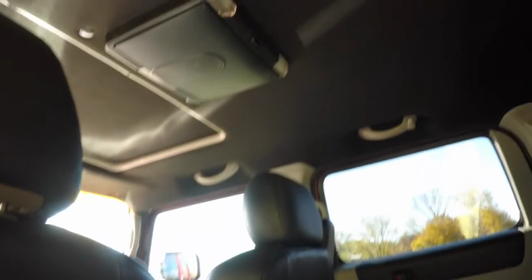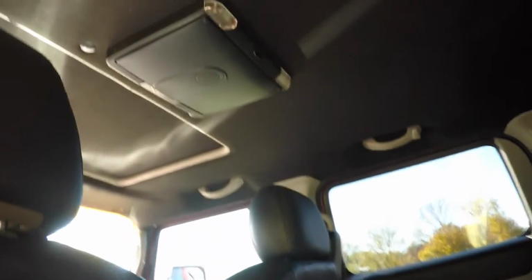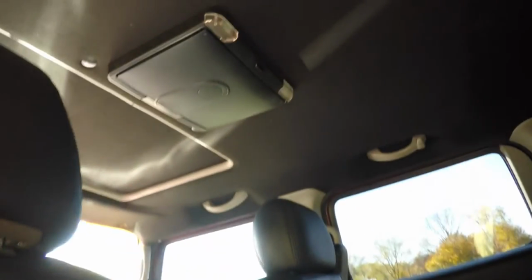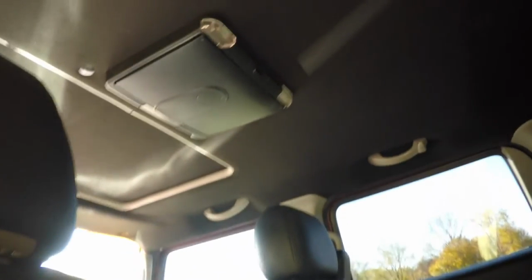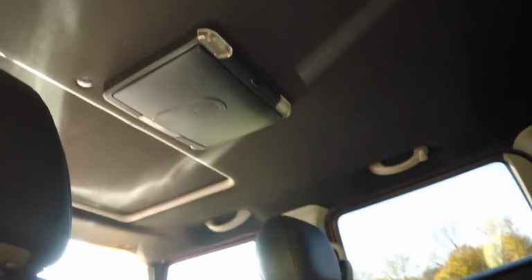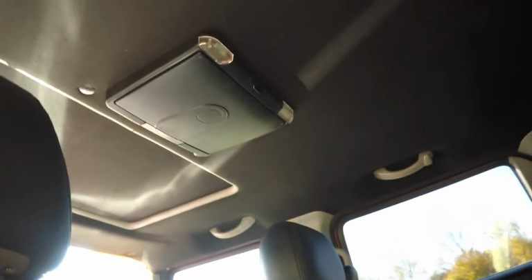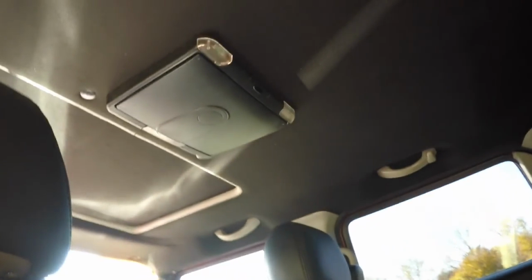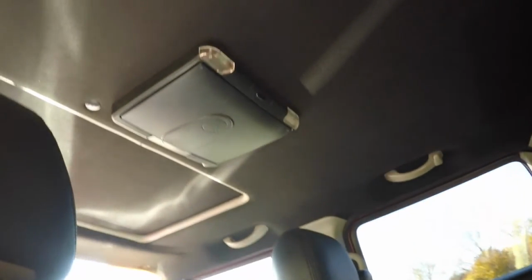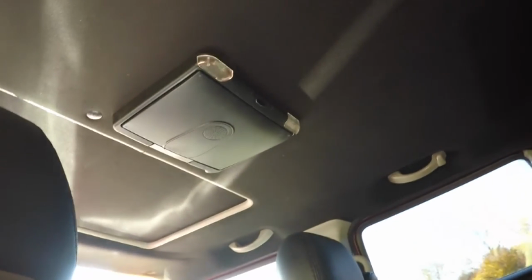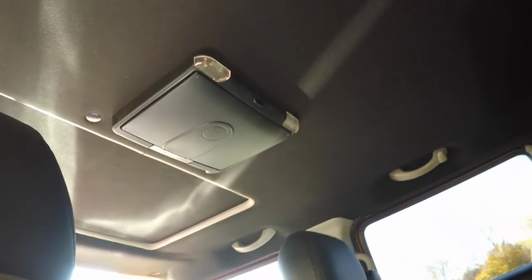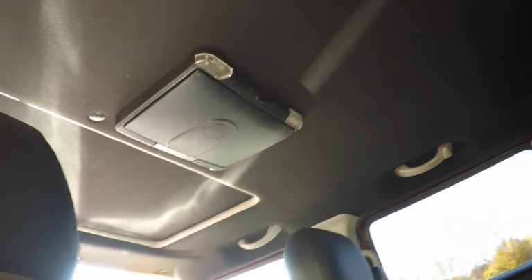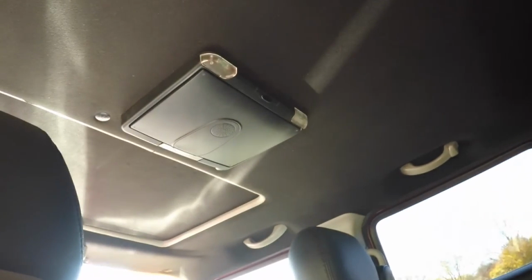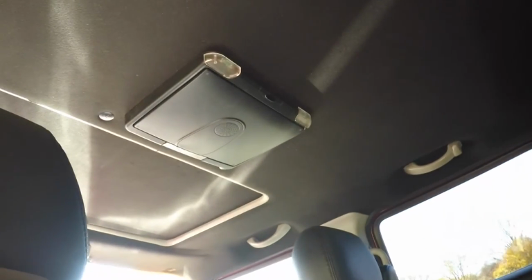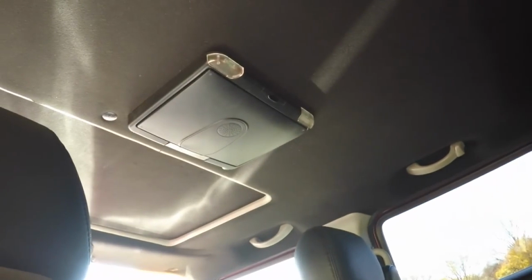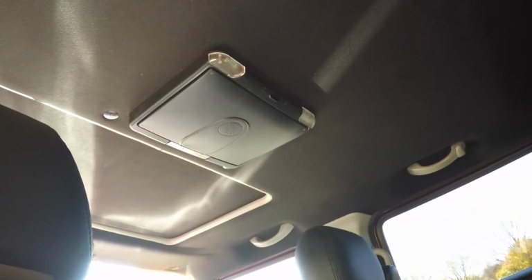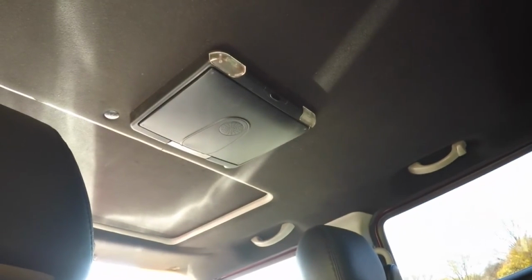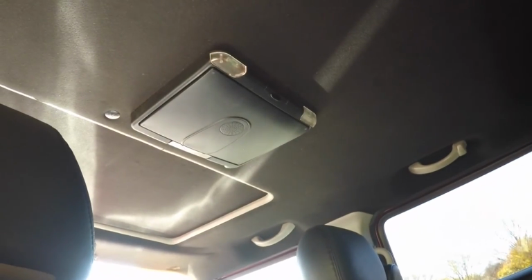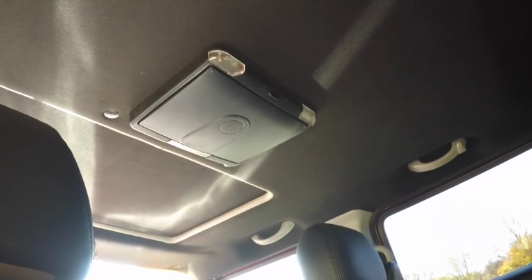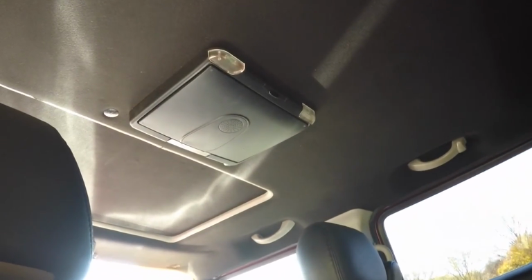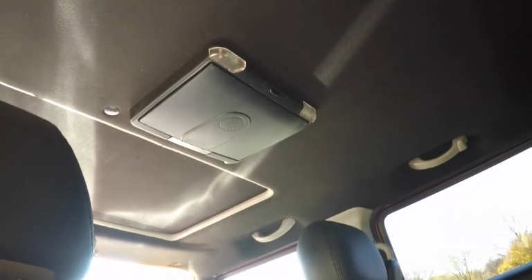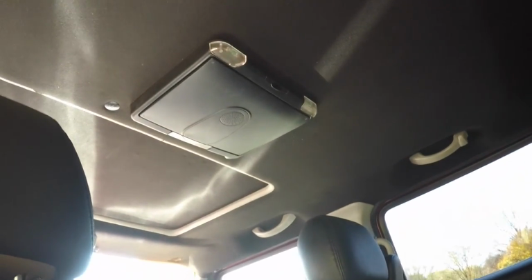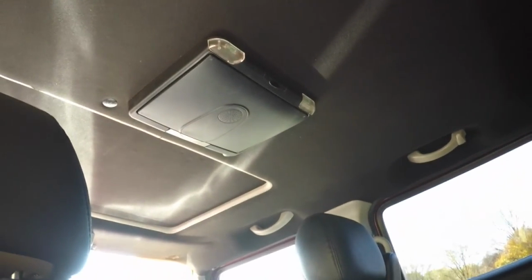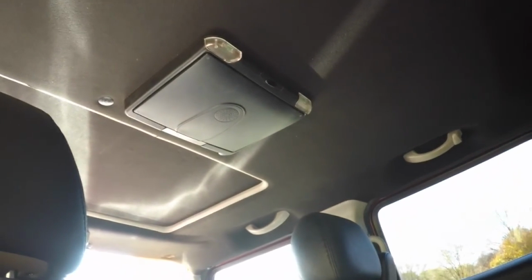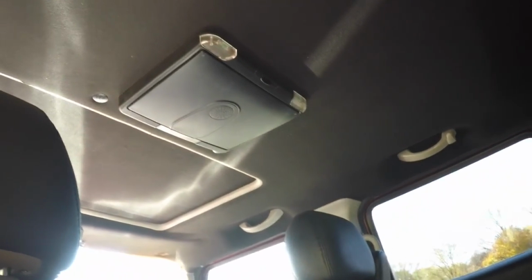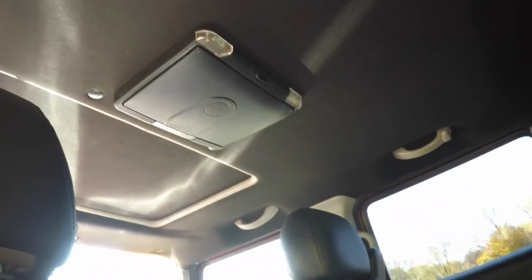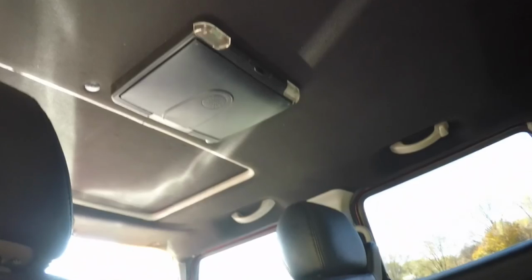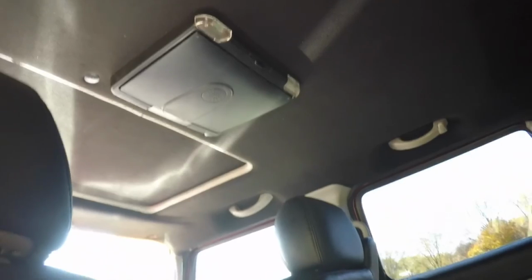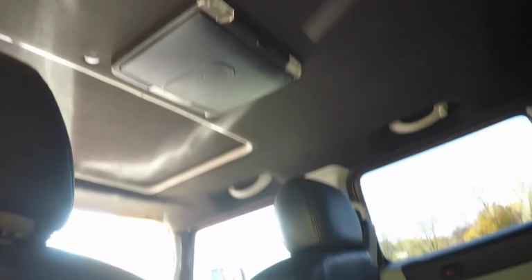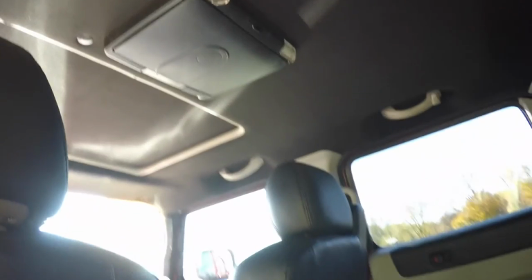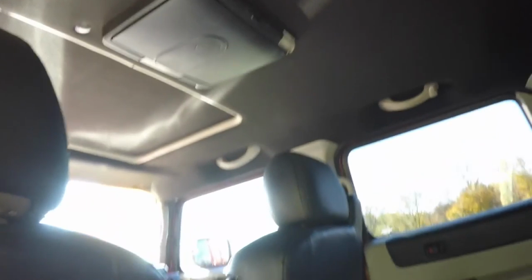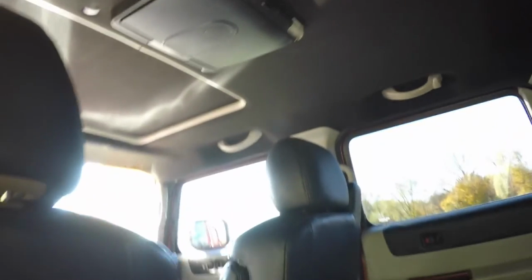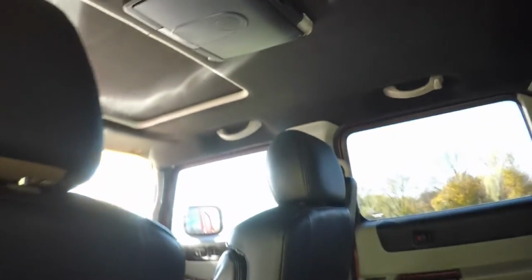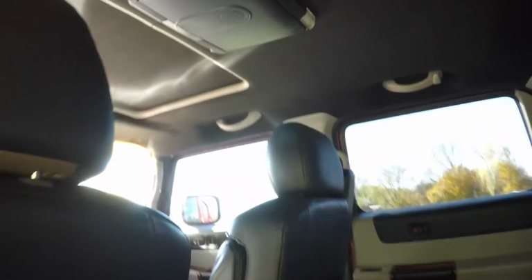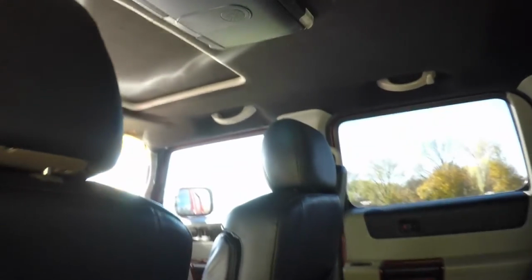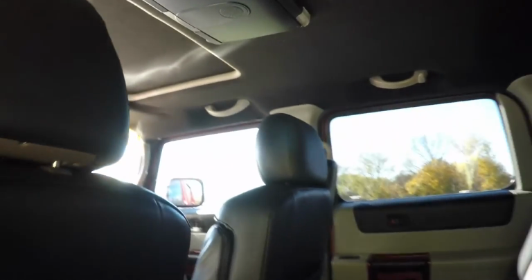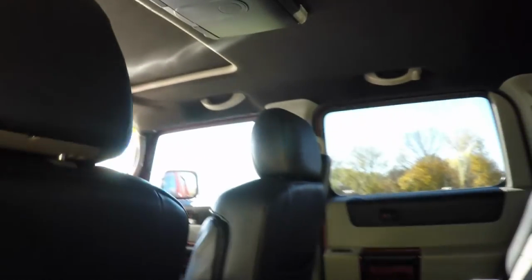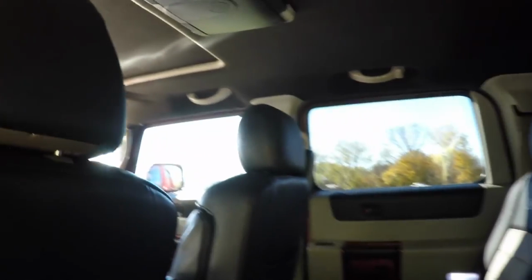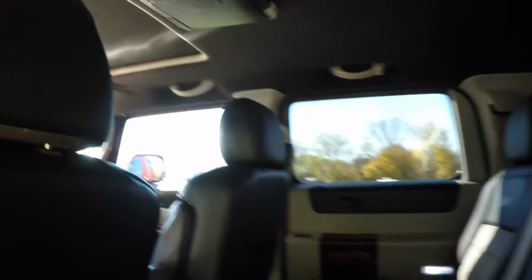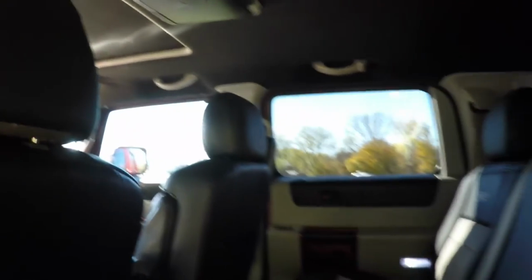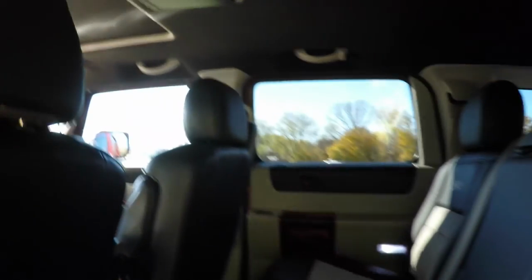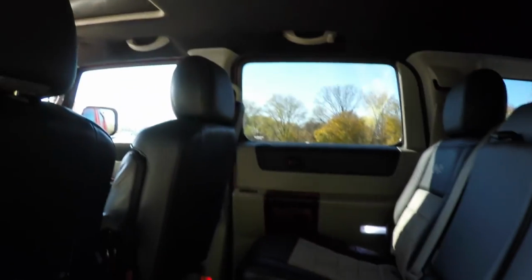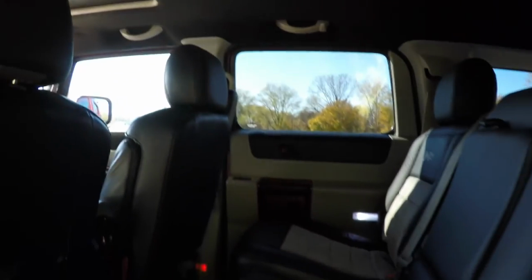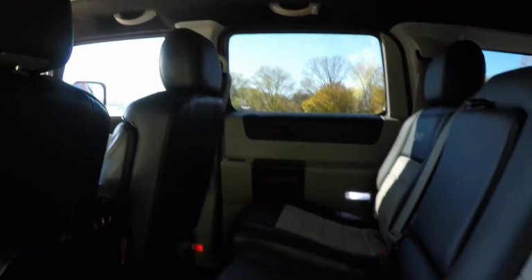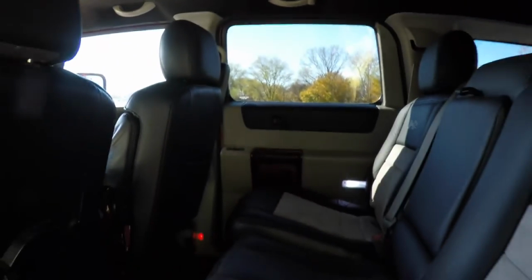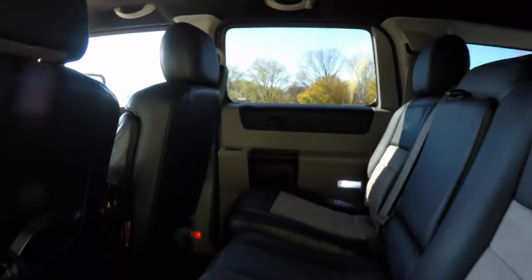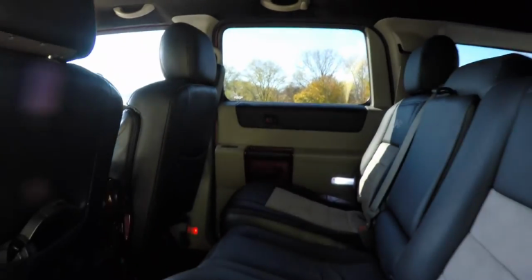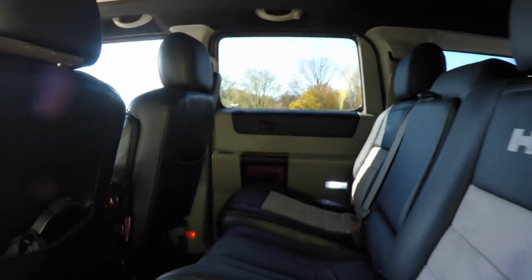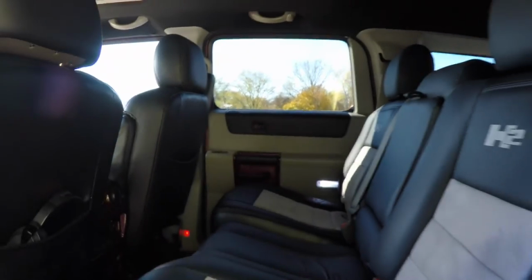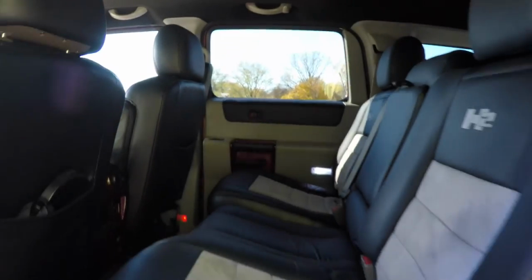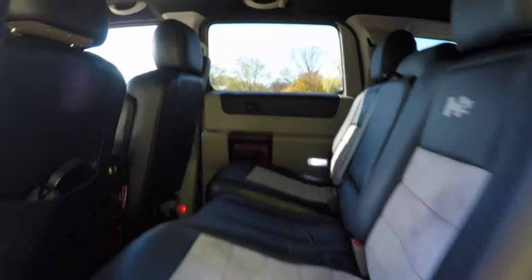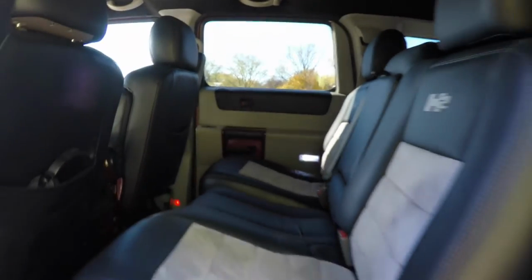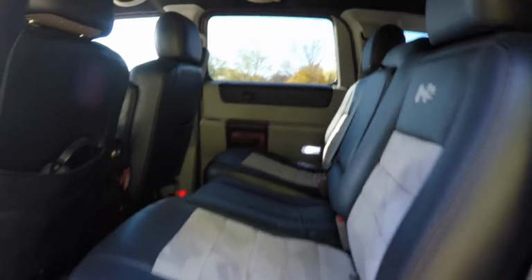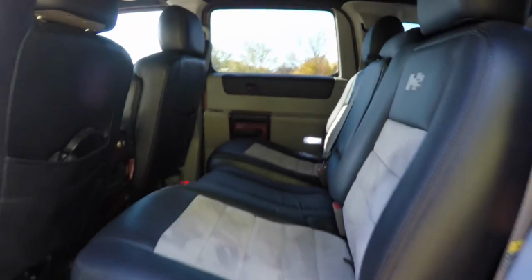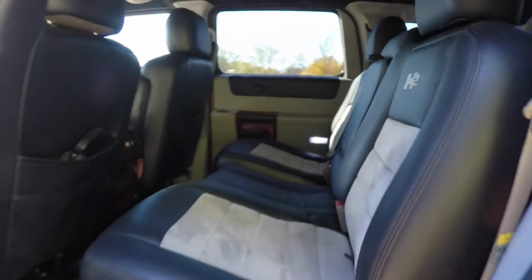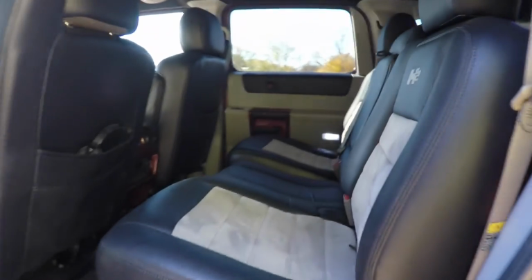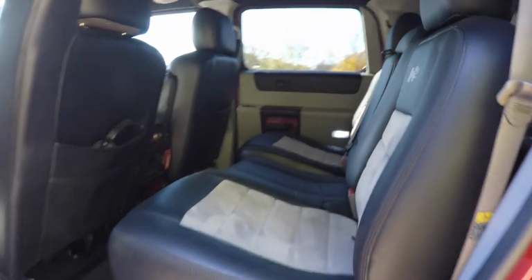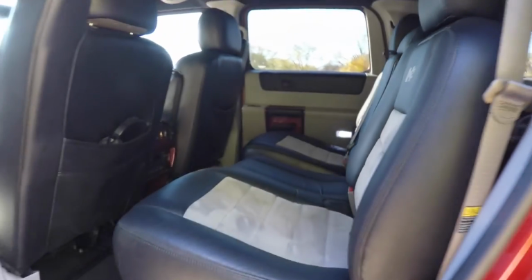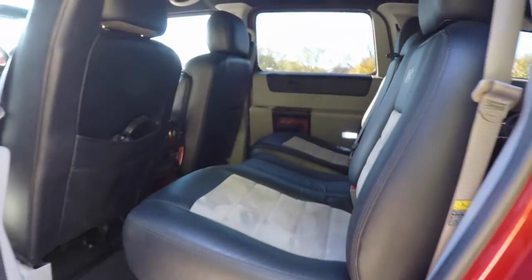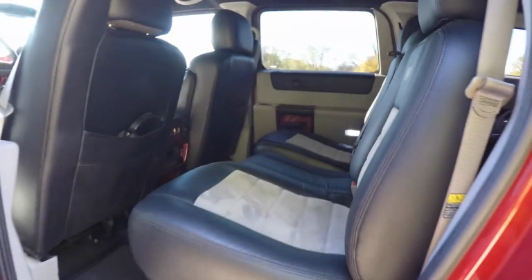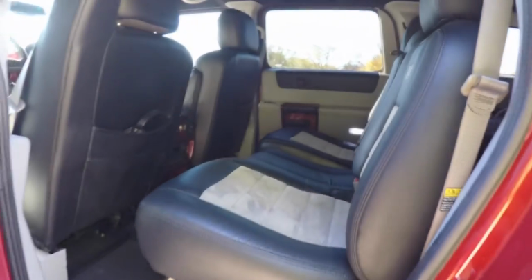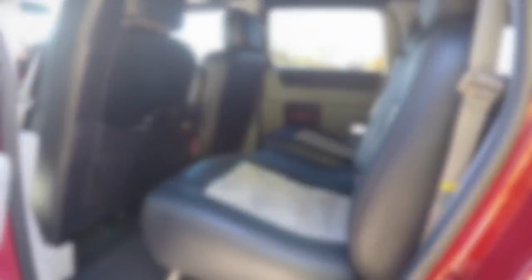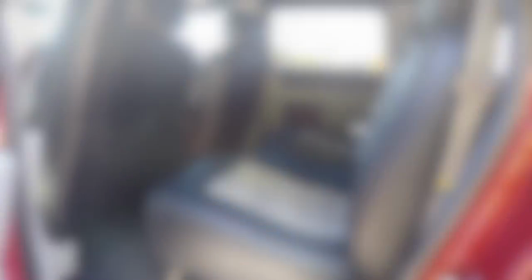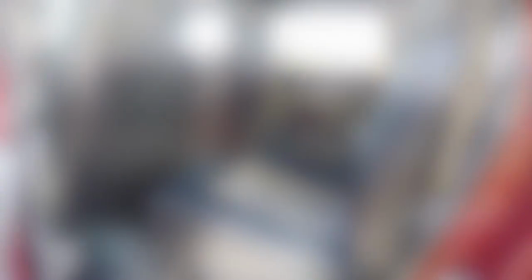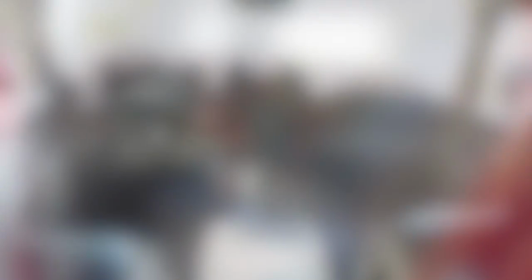And overhead, you have your rear DVD screen and four 12-volt power points.